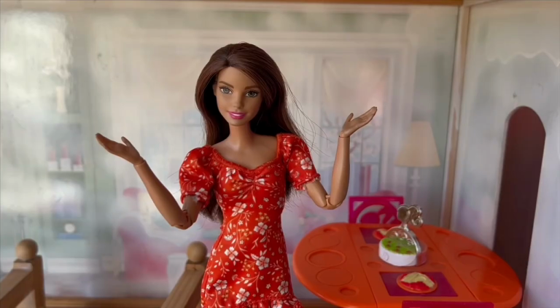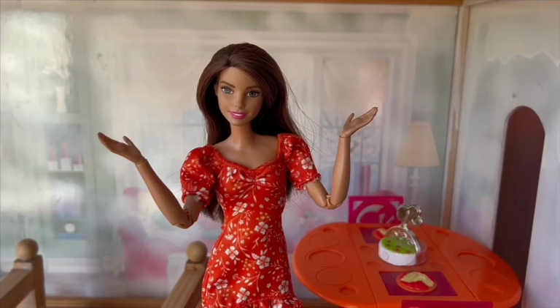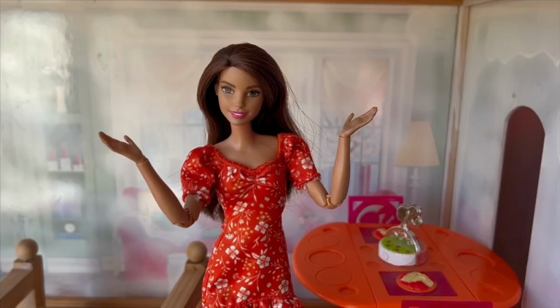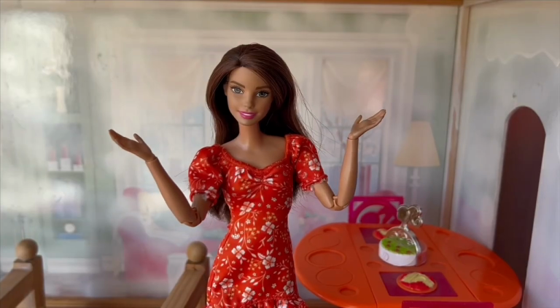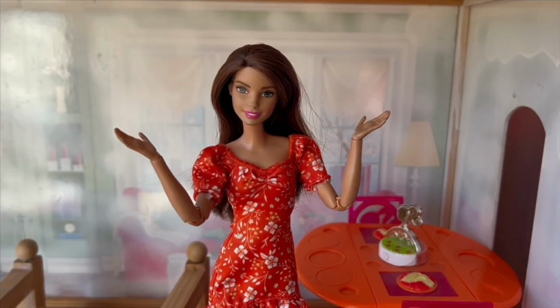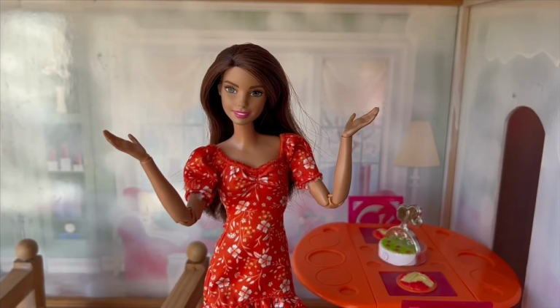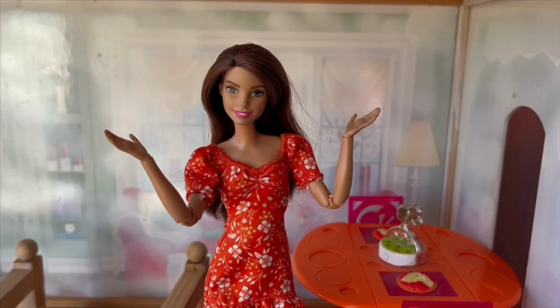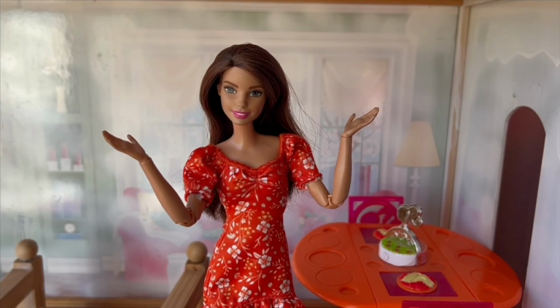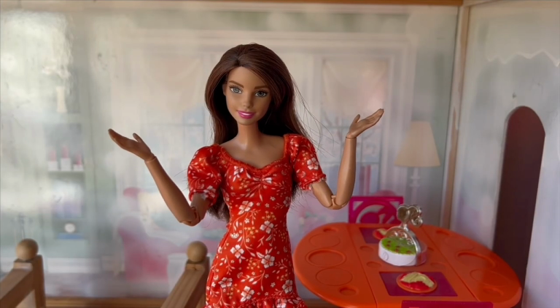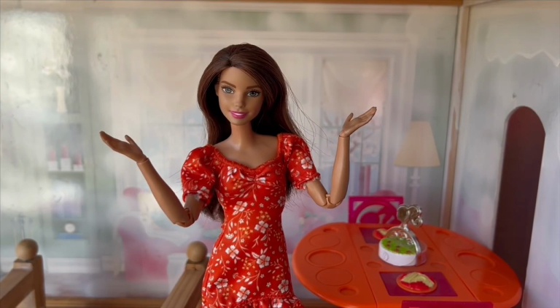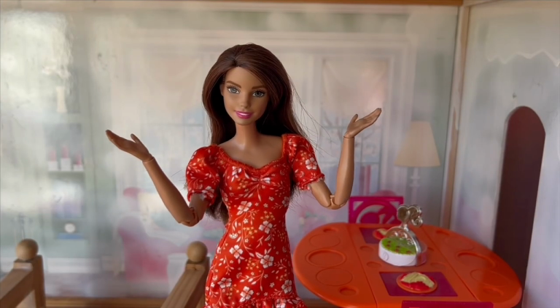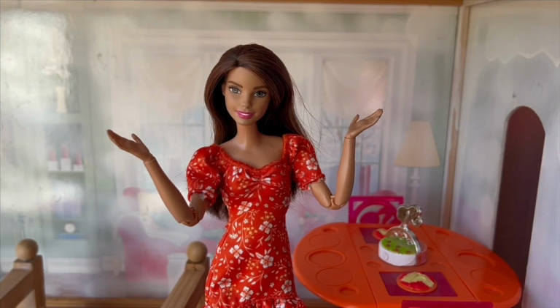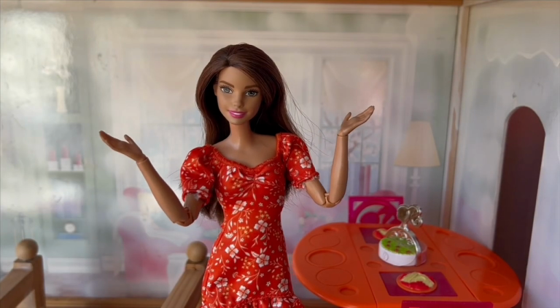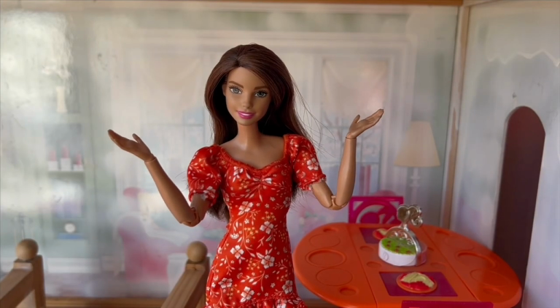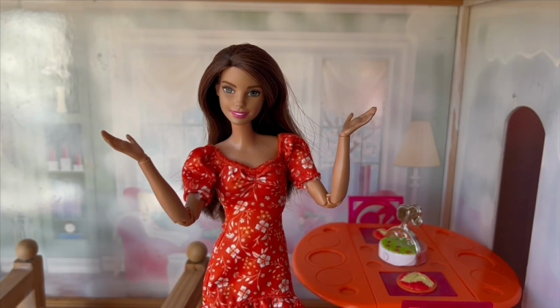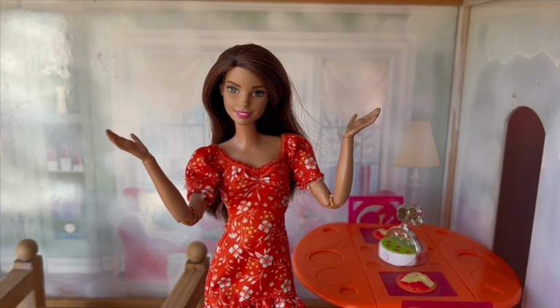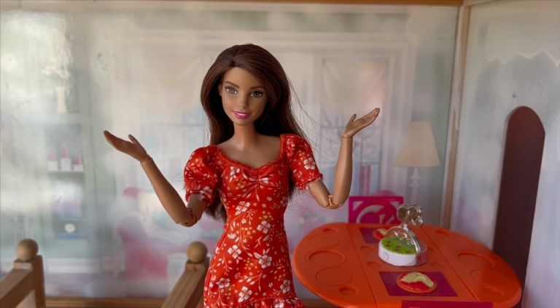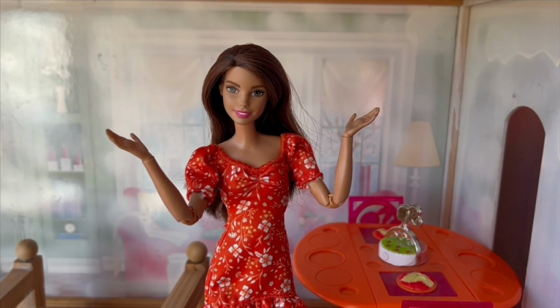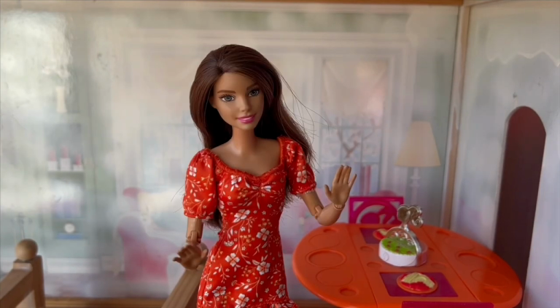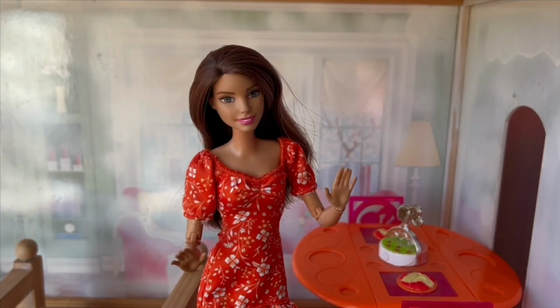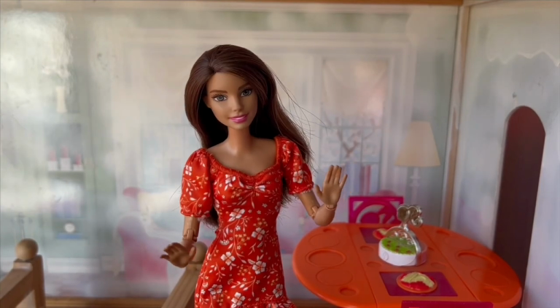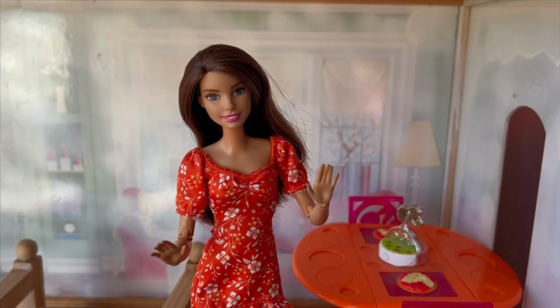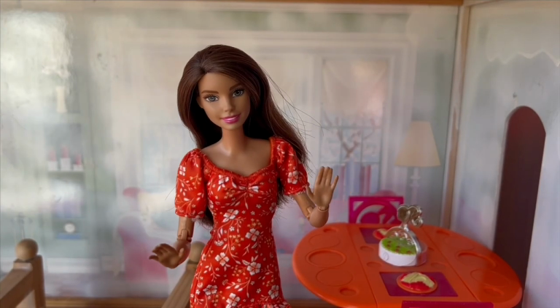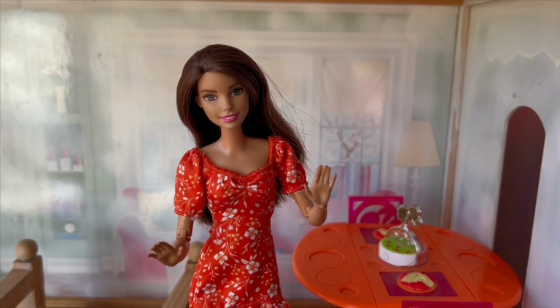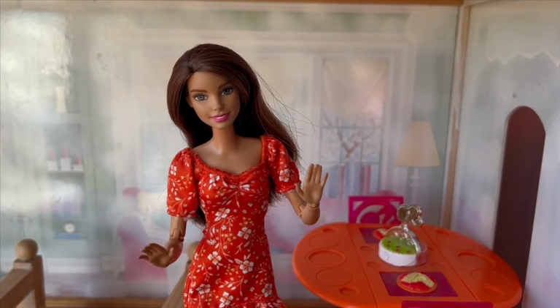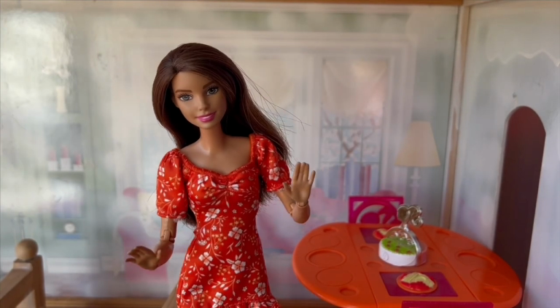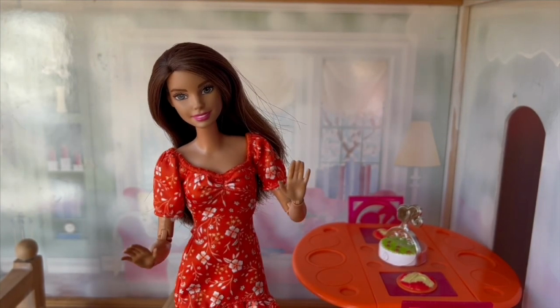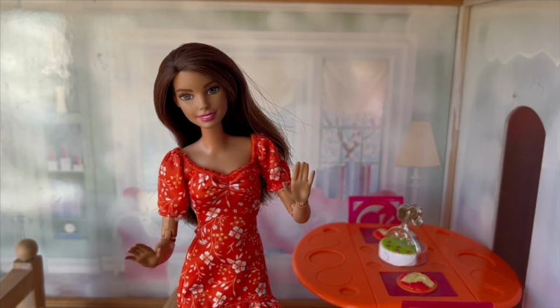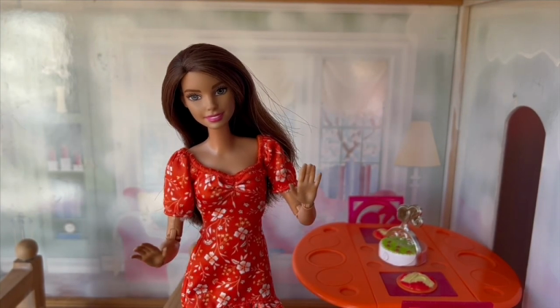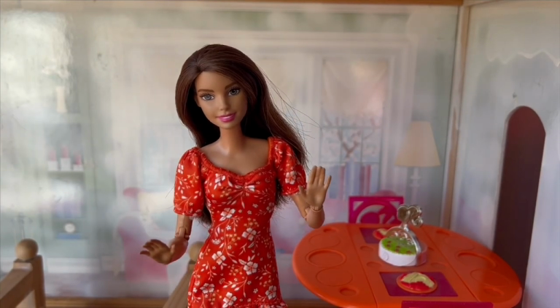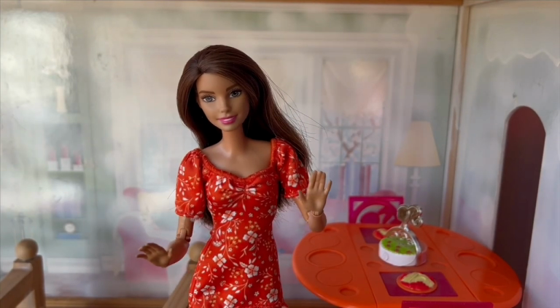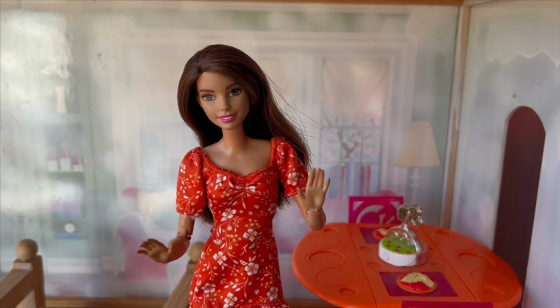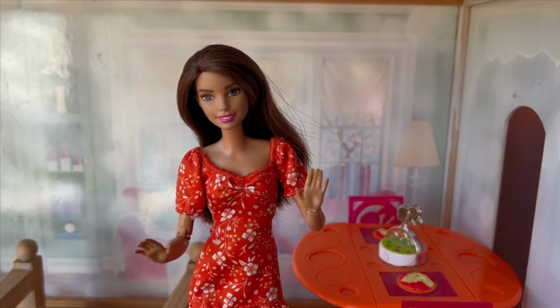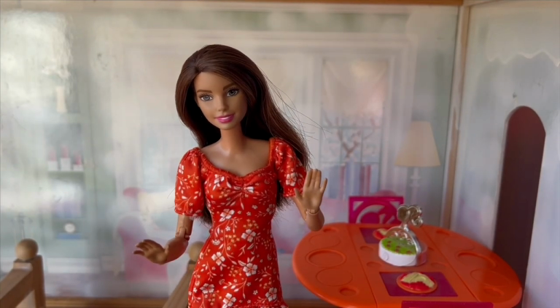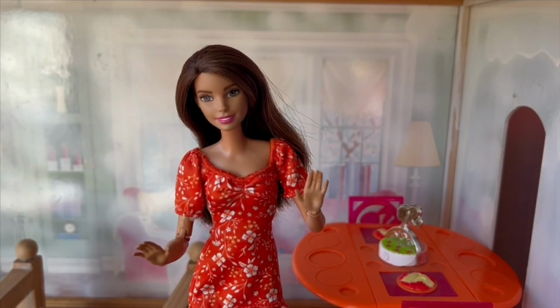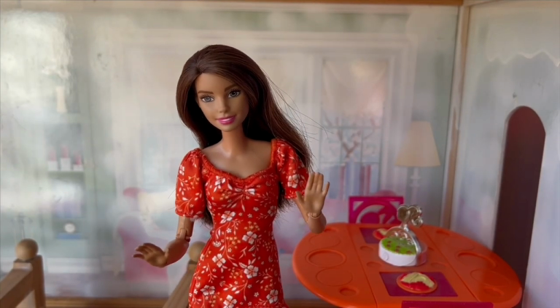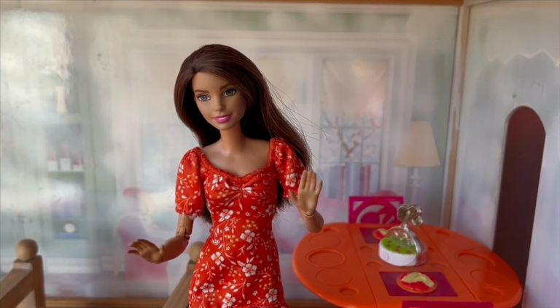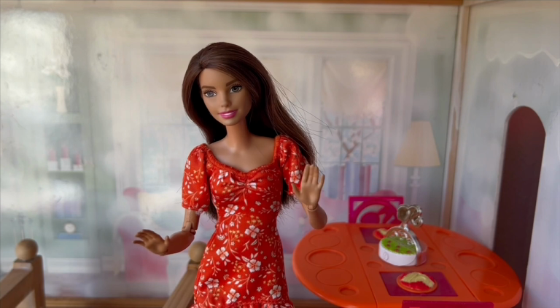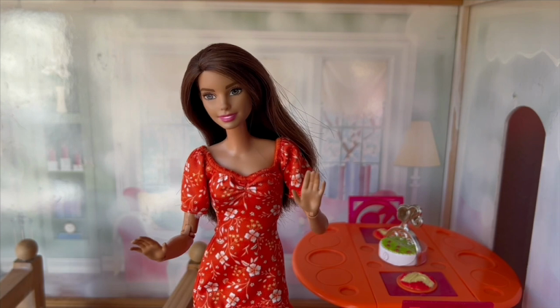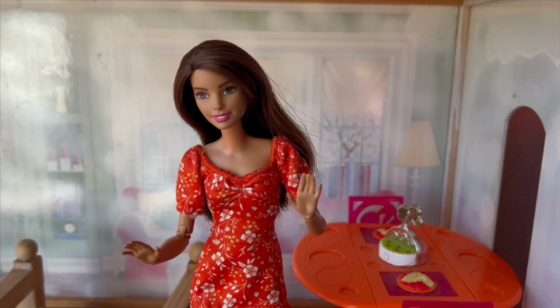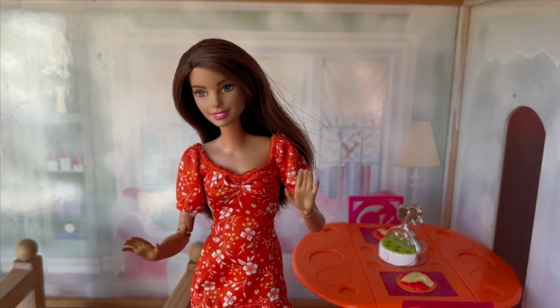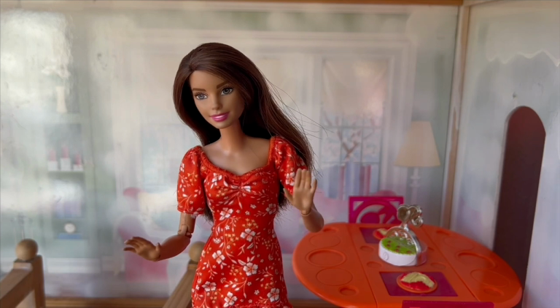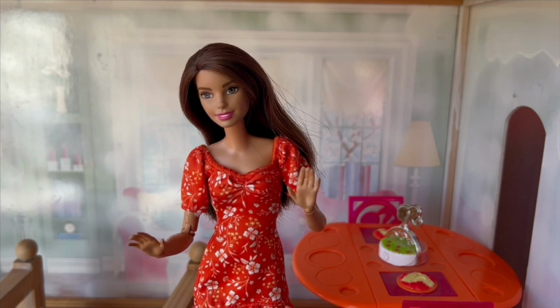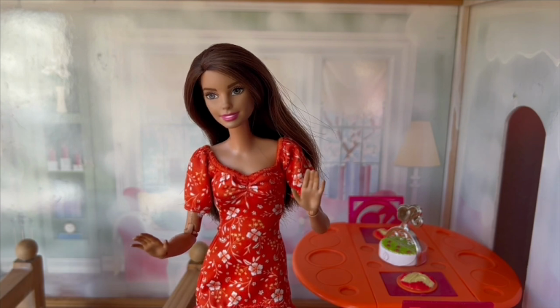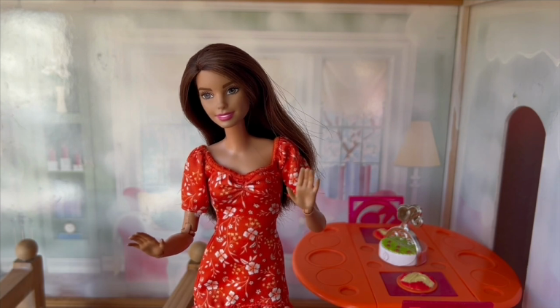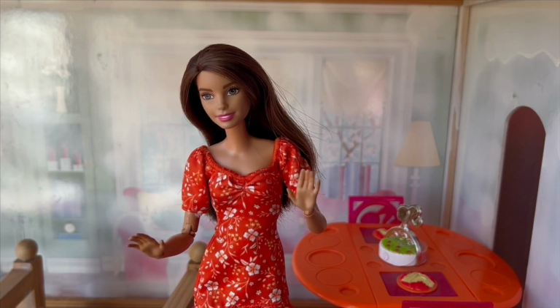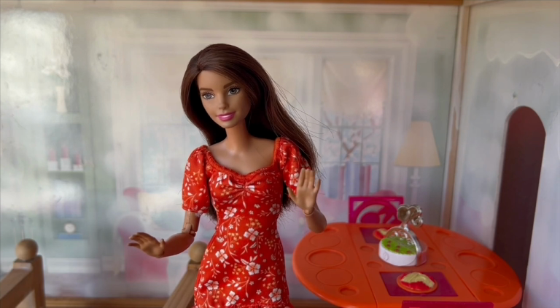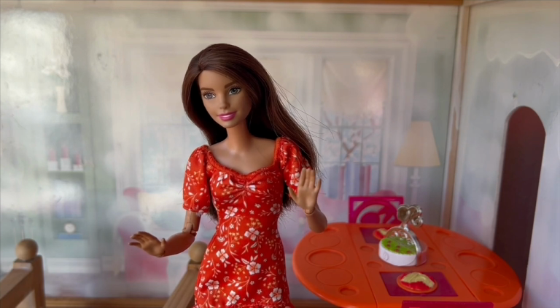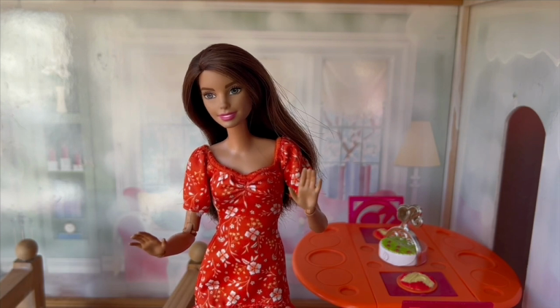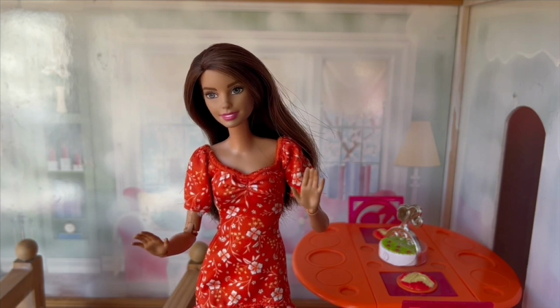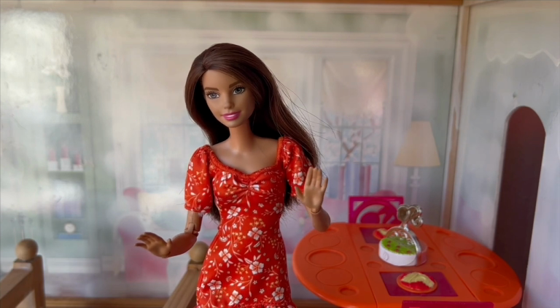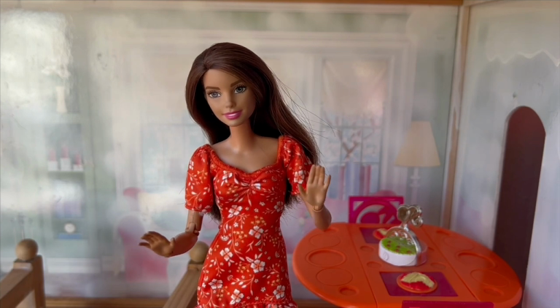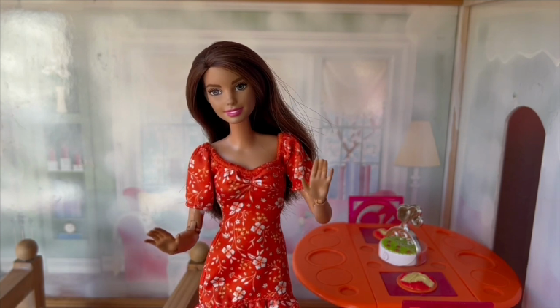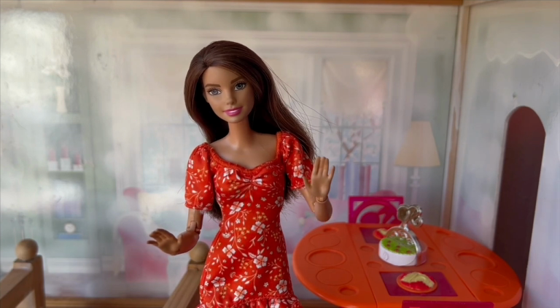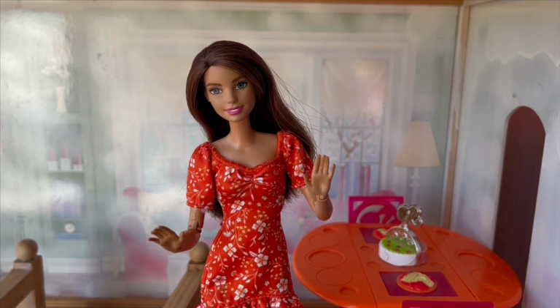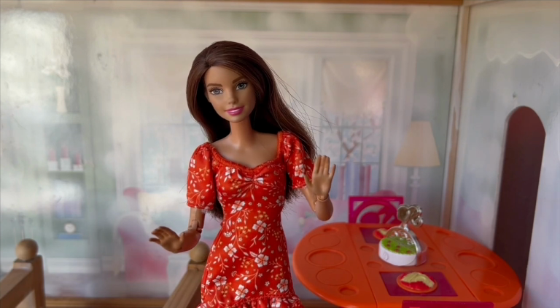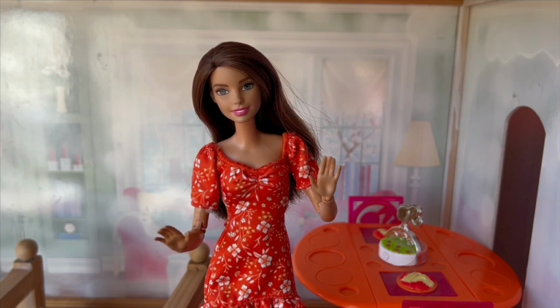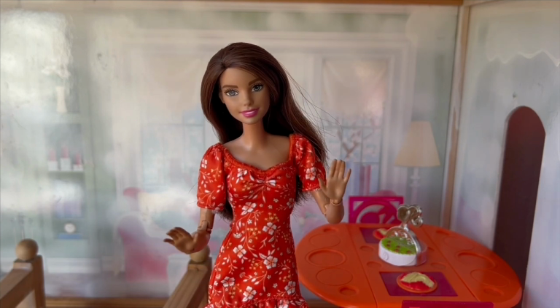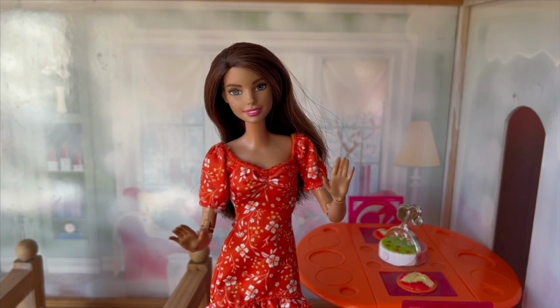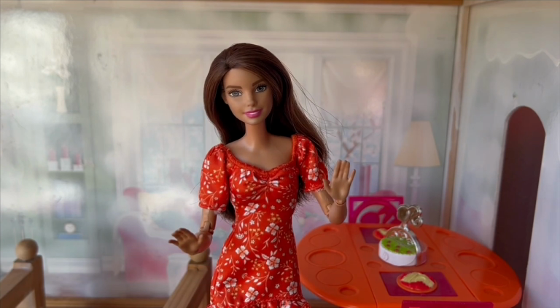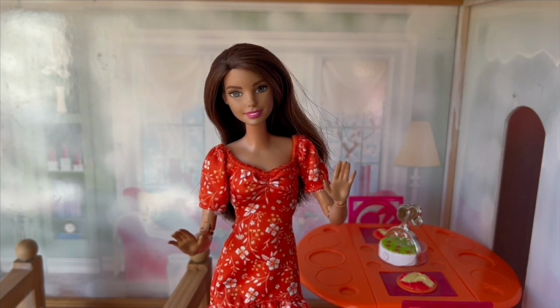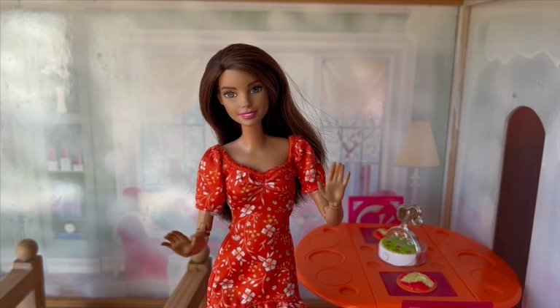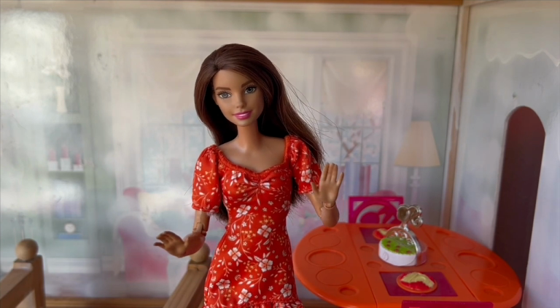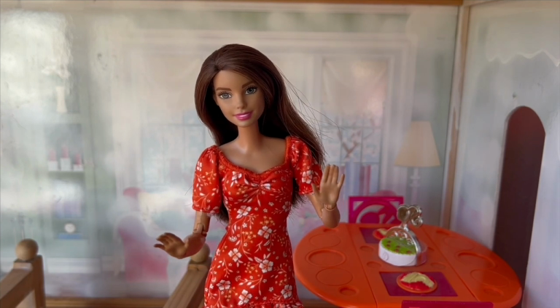Hey guys, it's Barbie Glitter. I really think I should do a Barbie house makeover intro because I've done so many.